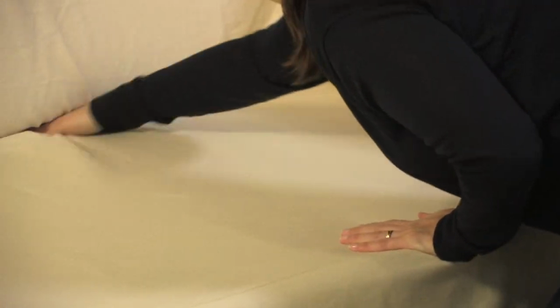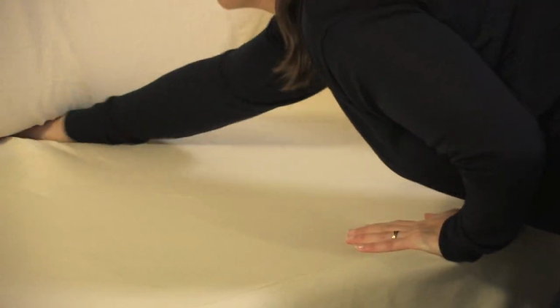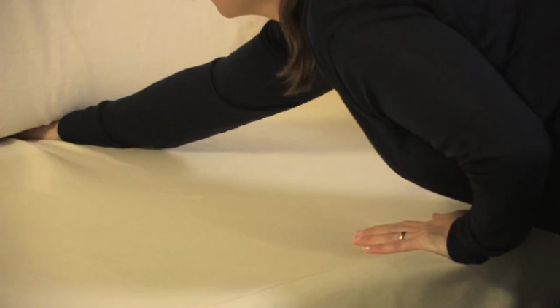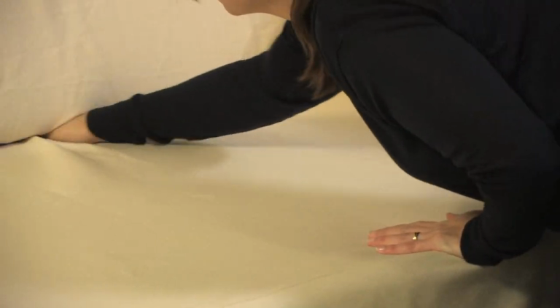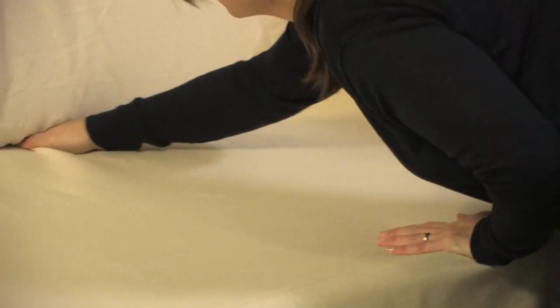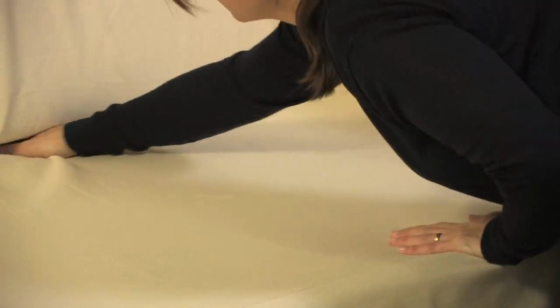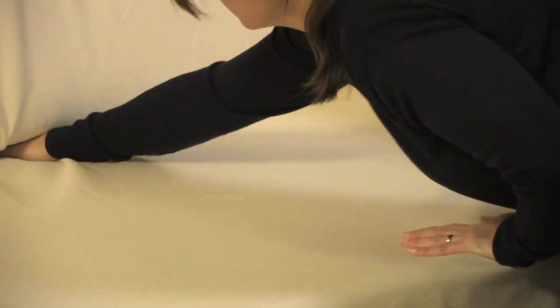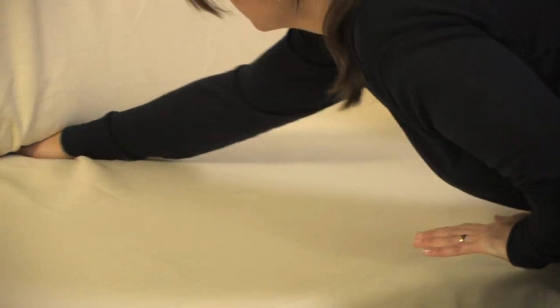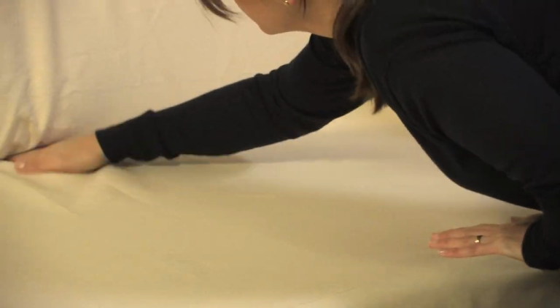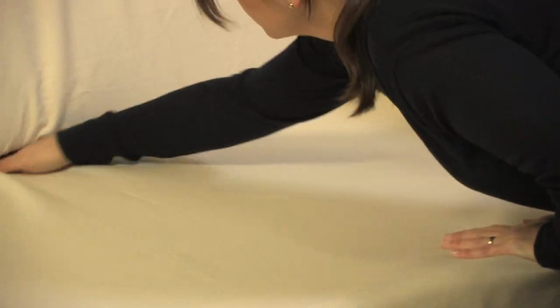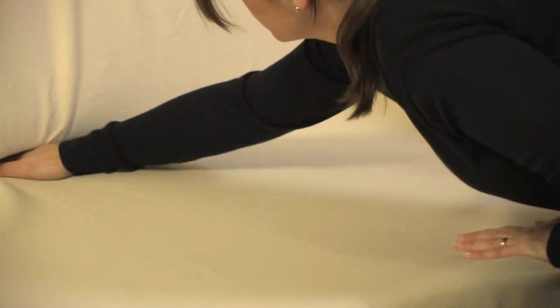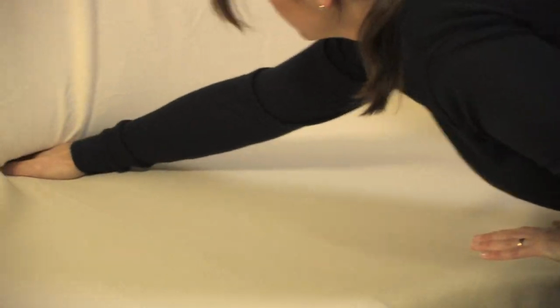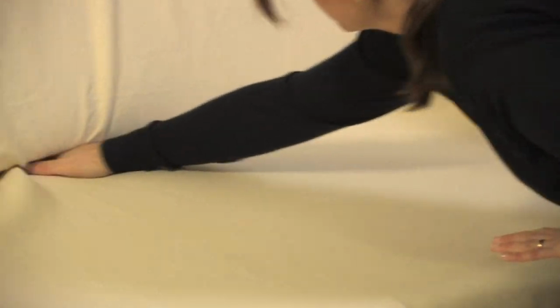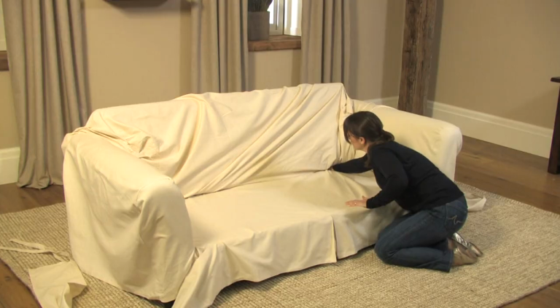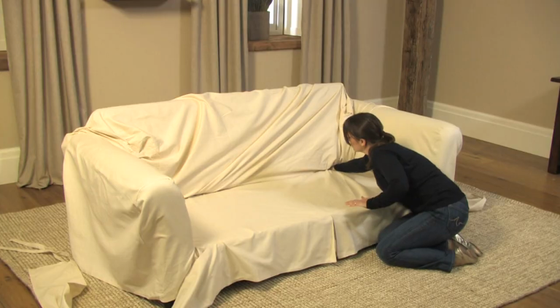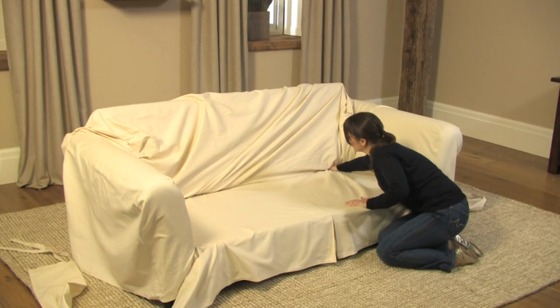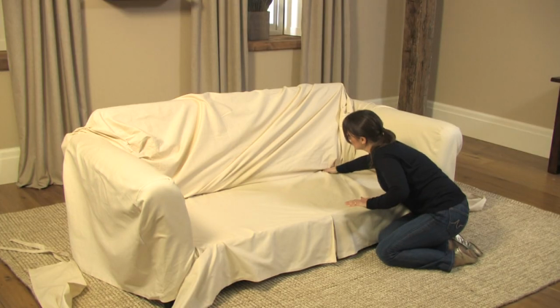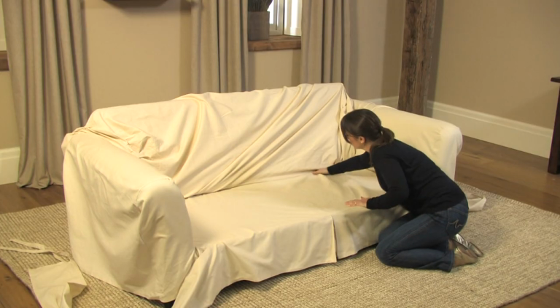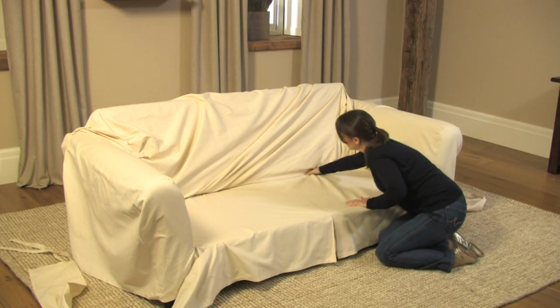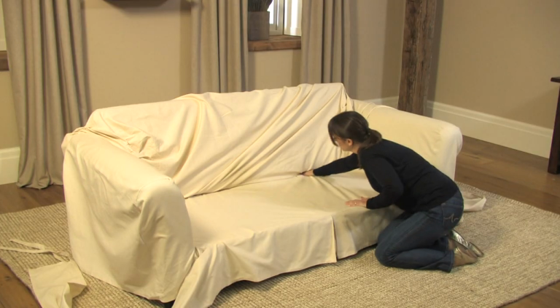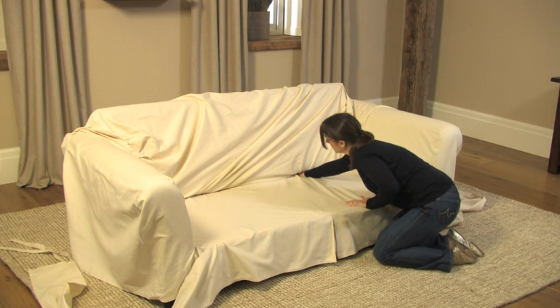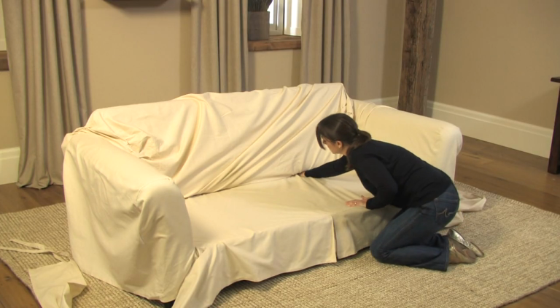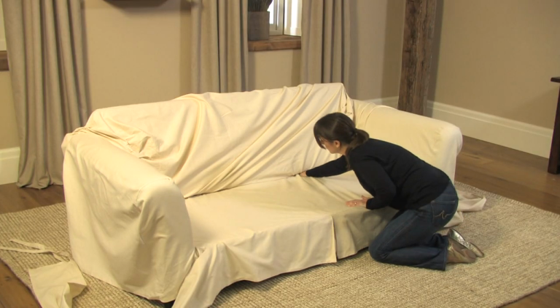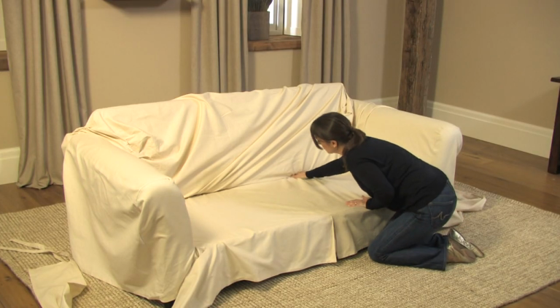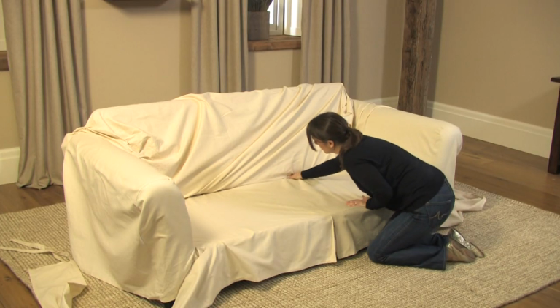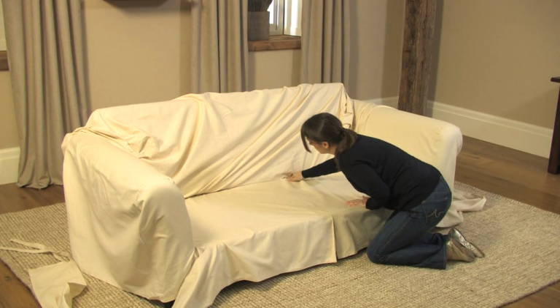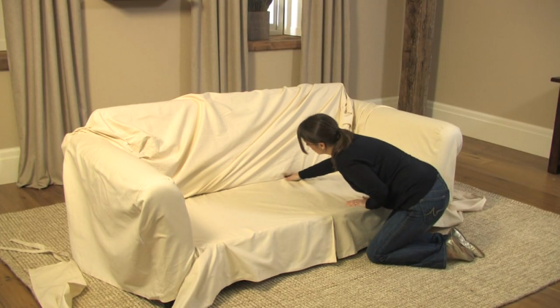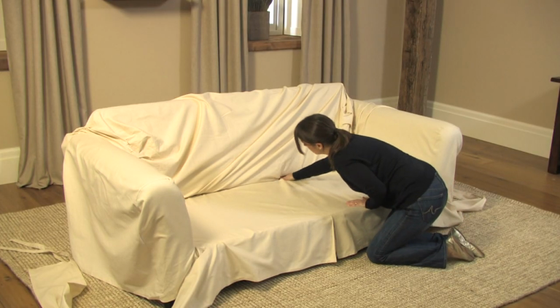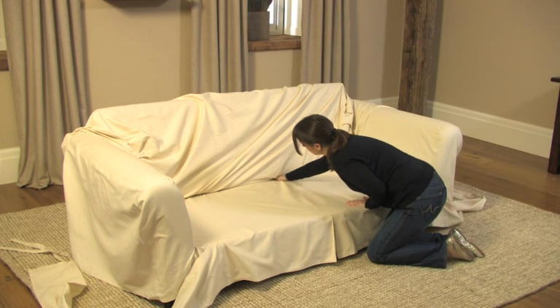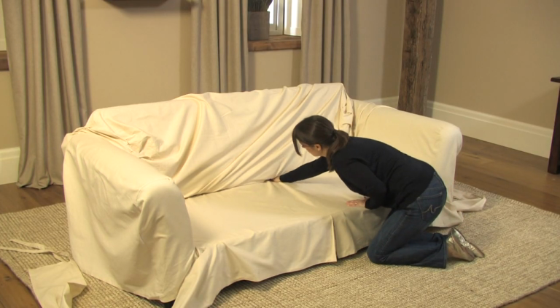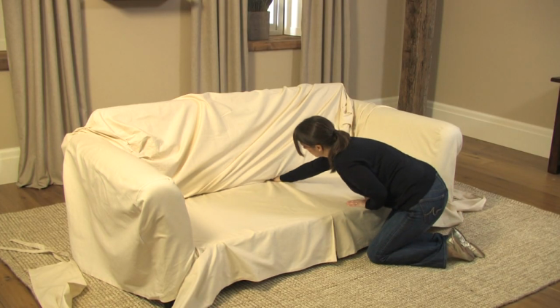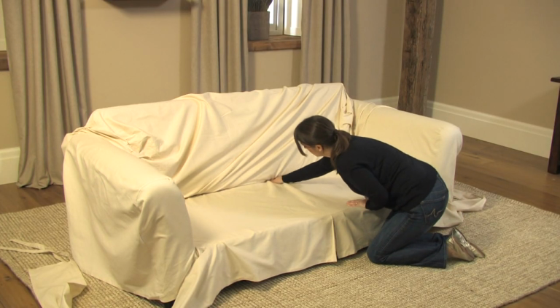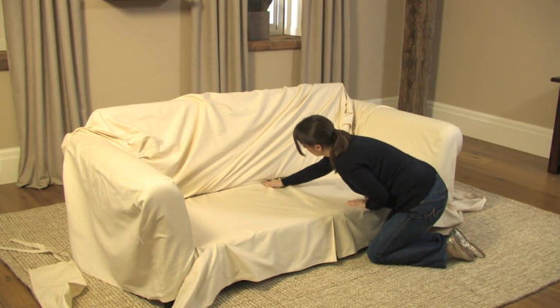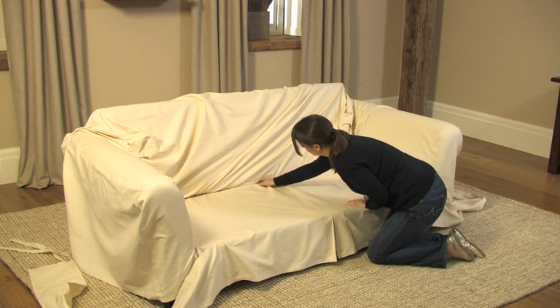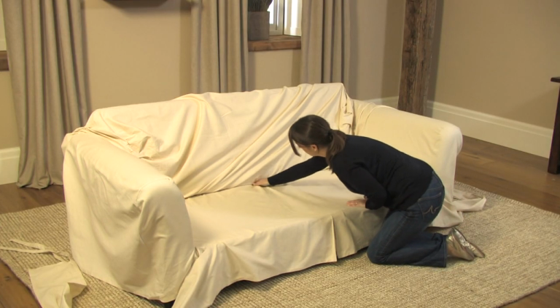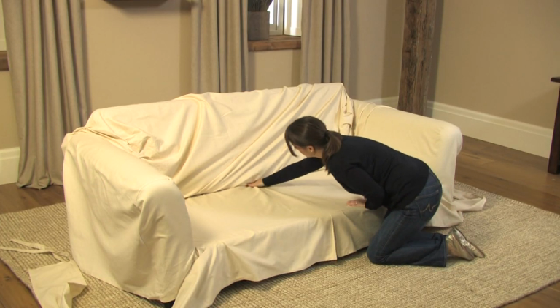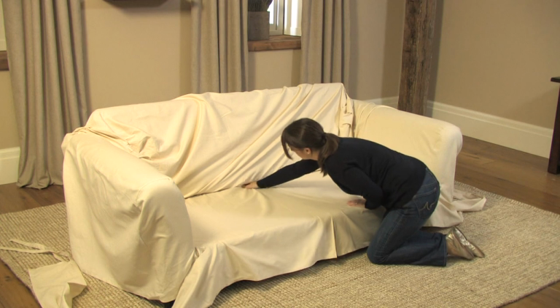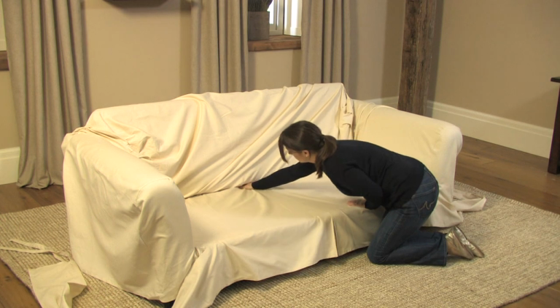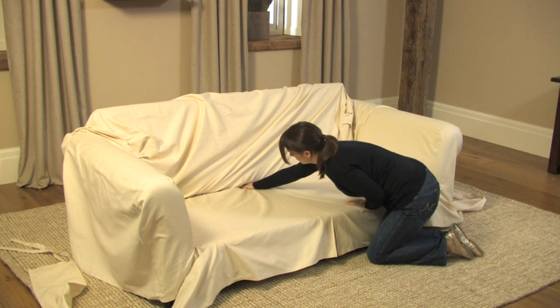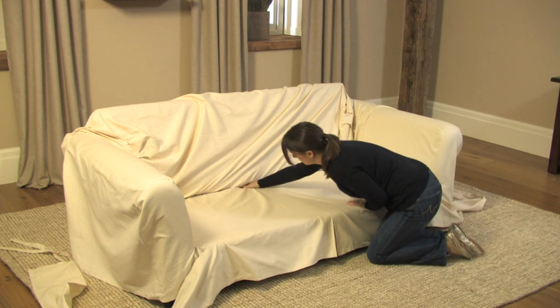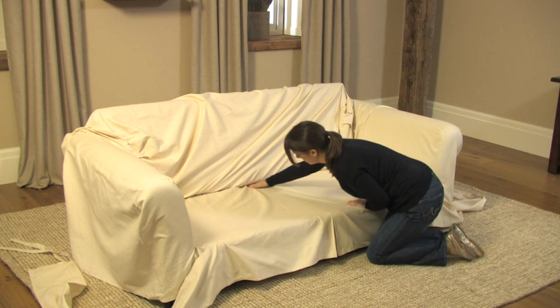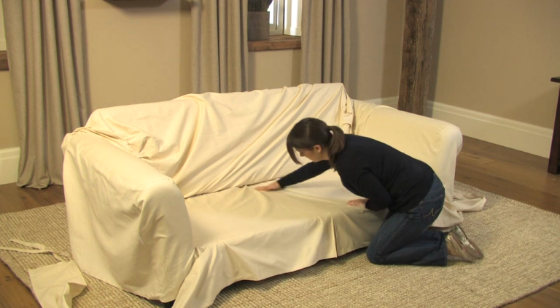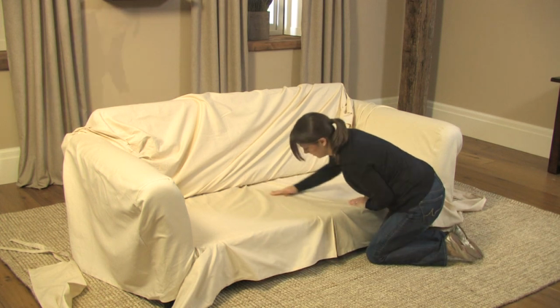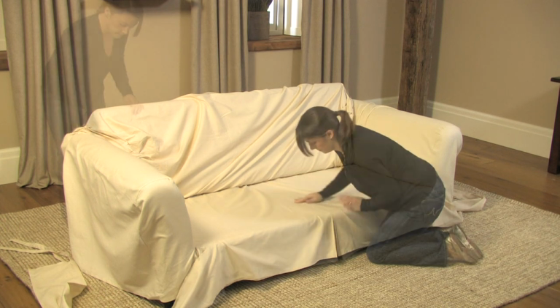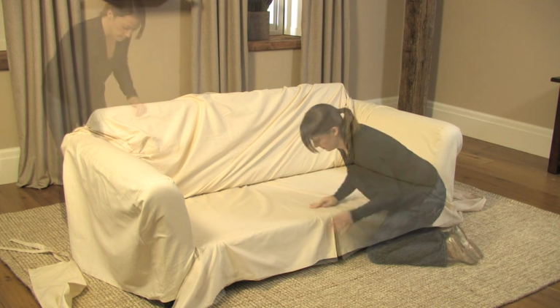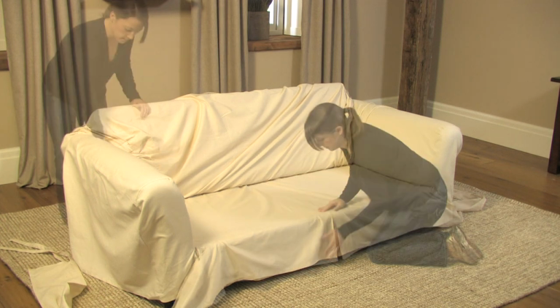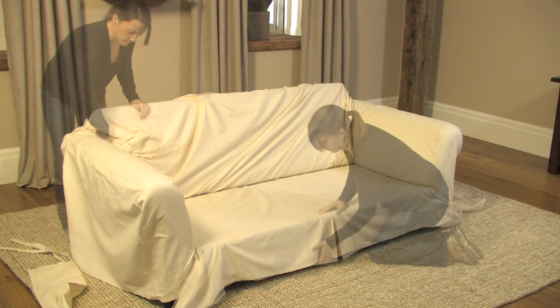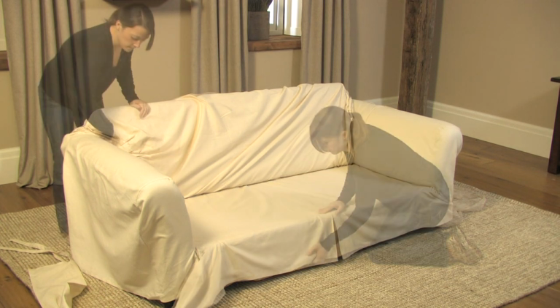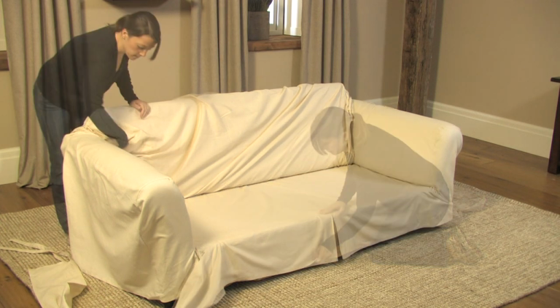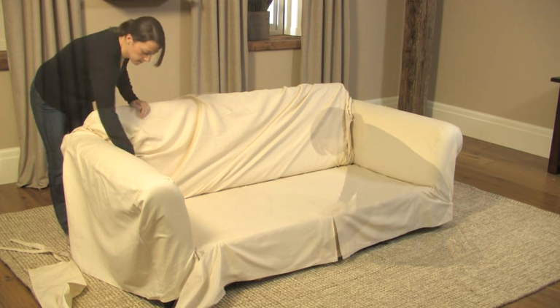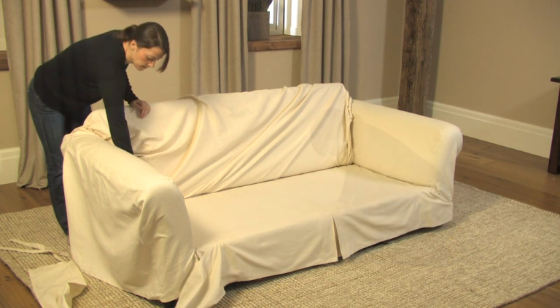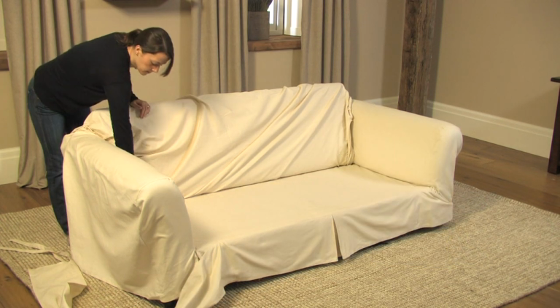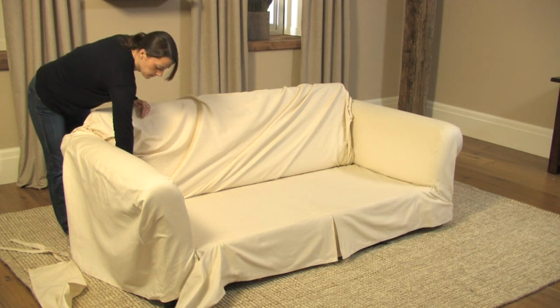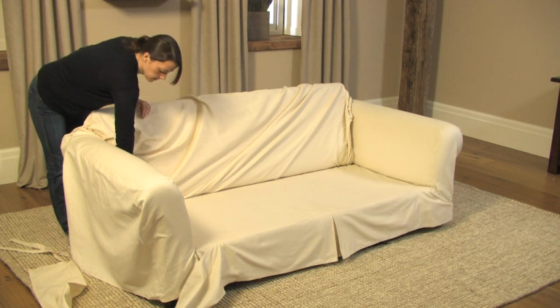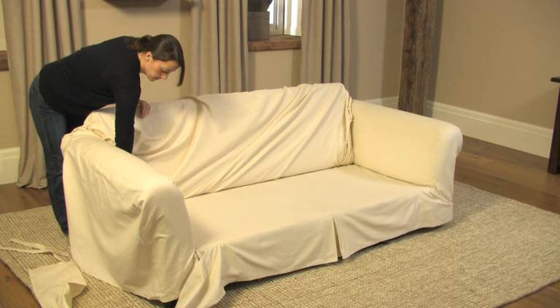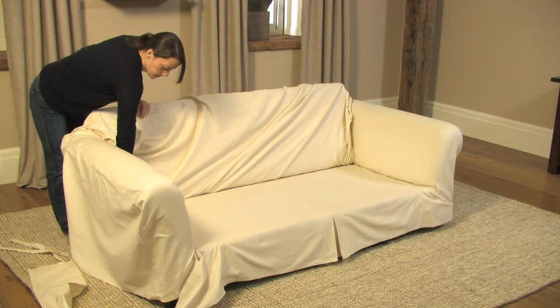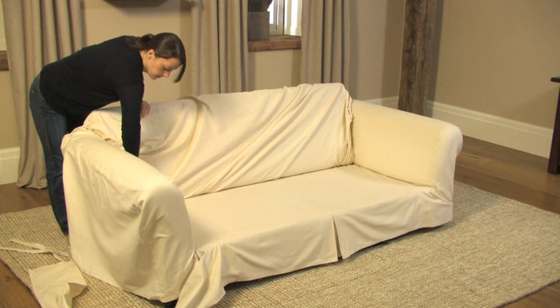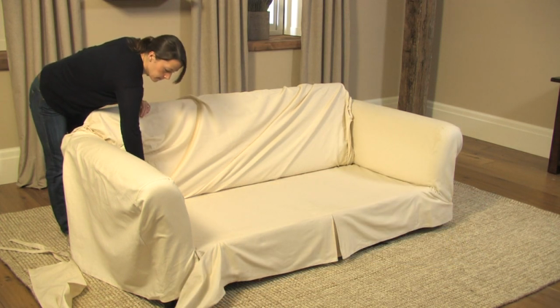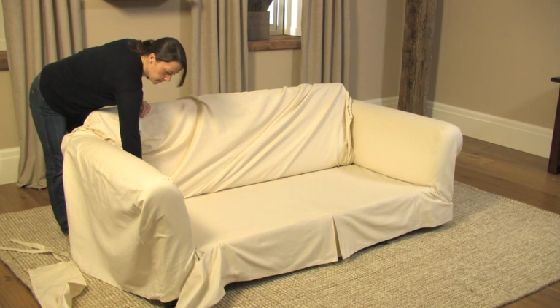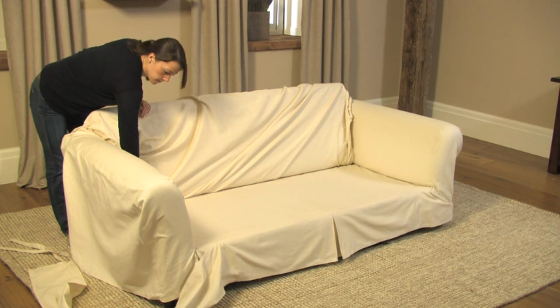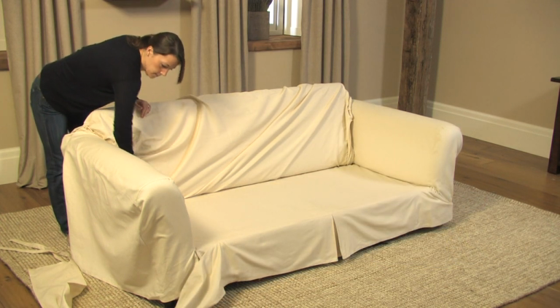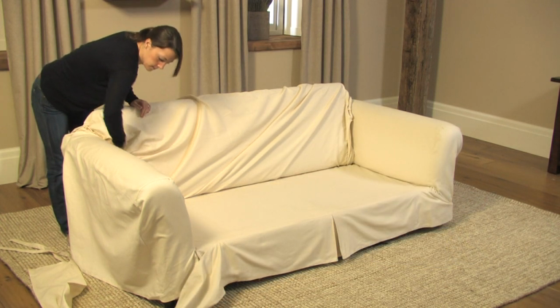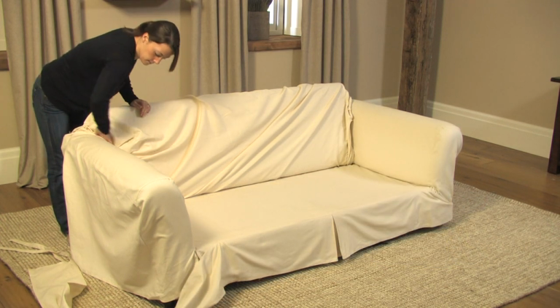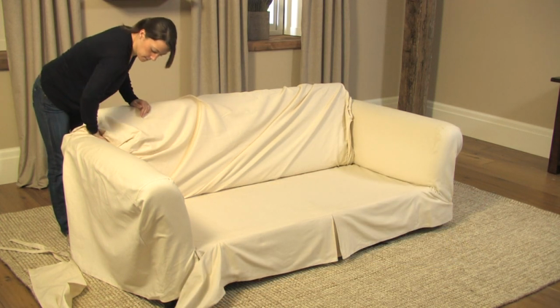The slip cover is designed to fit a variety of furniture styles. As a result, there may be more fabric than you need.